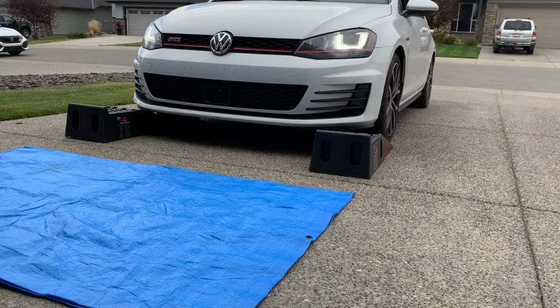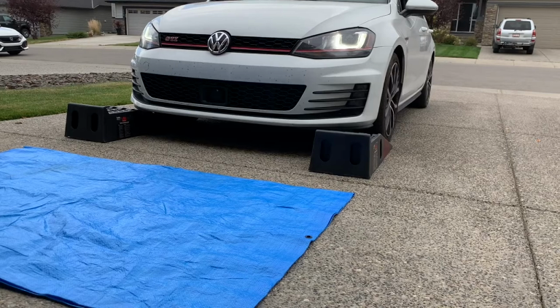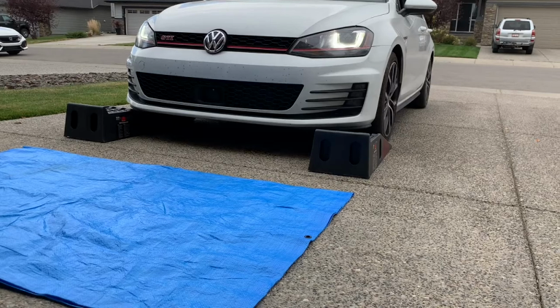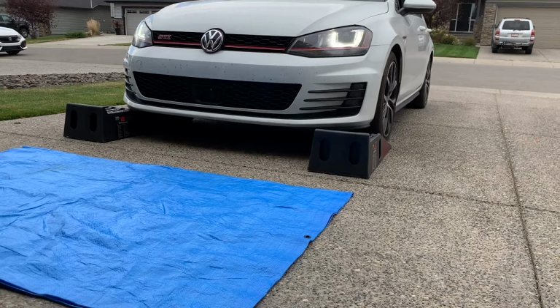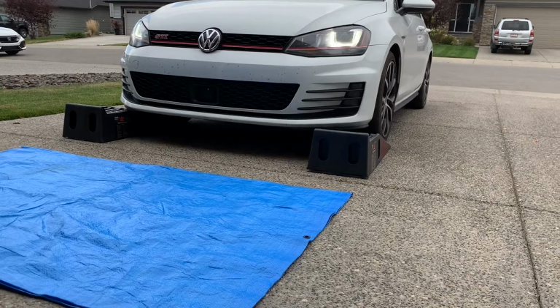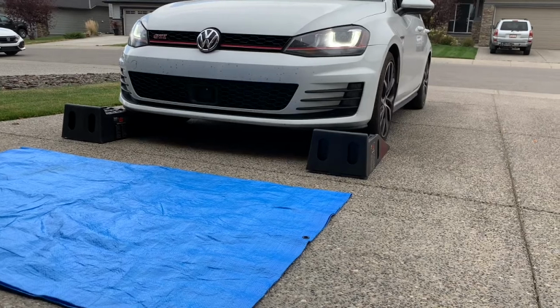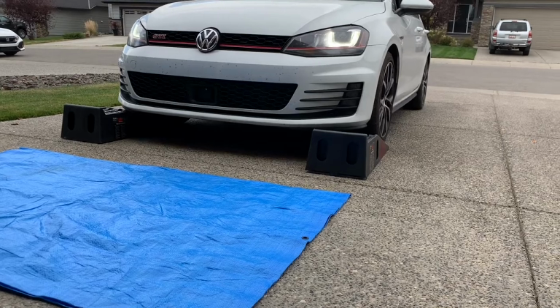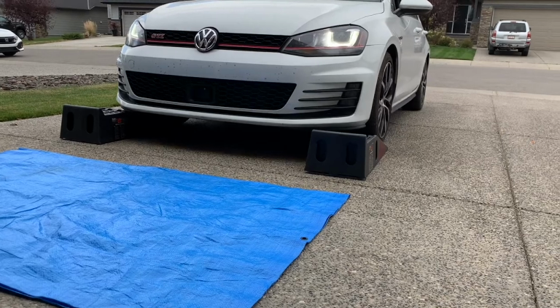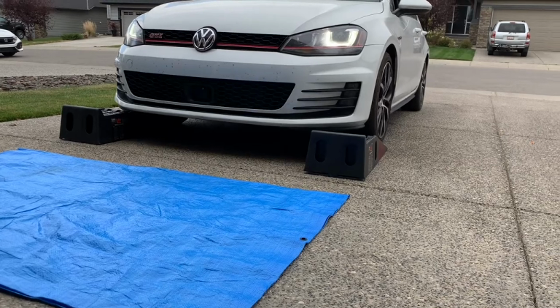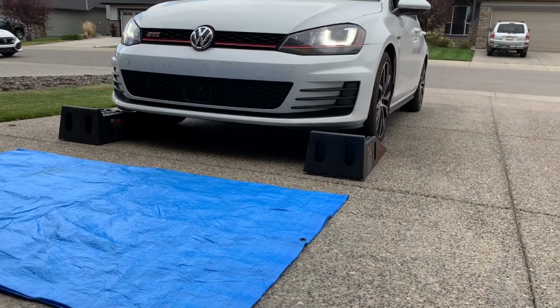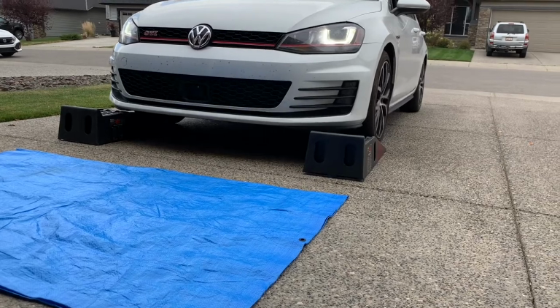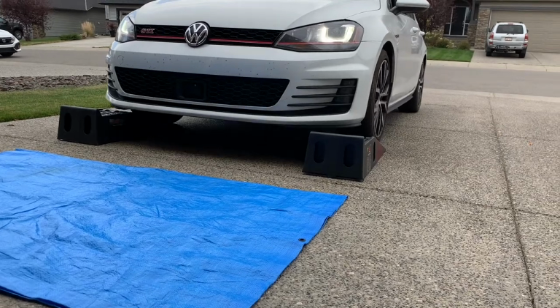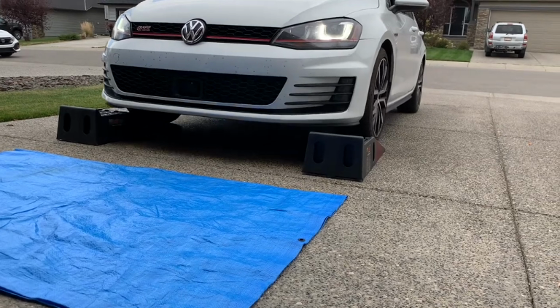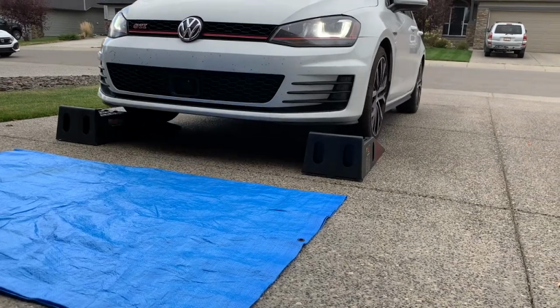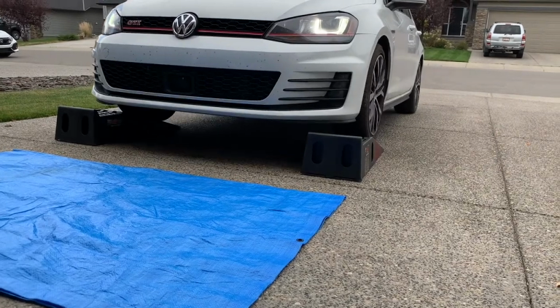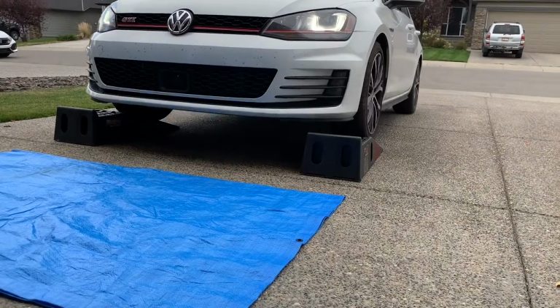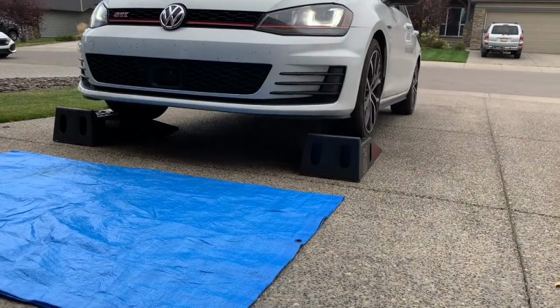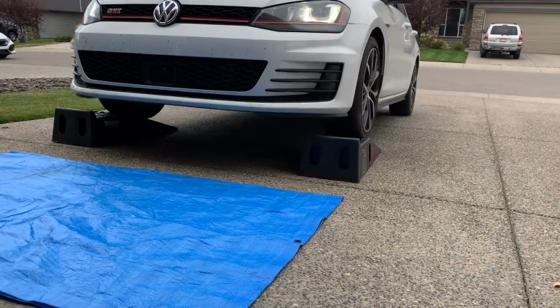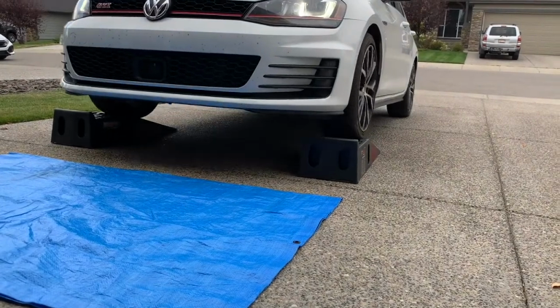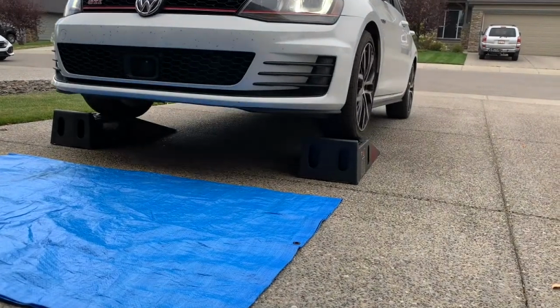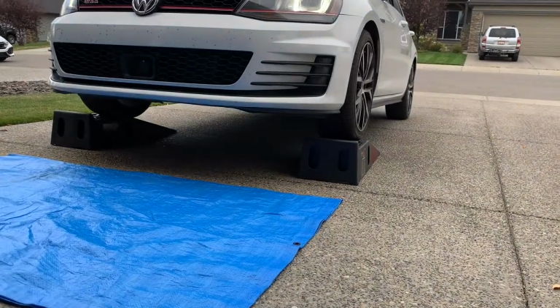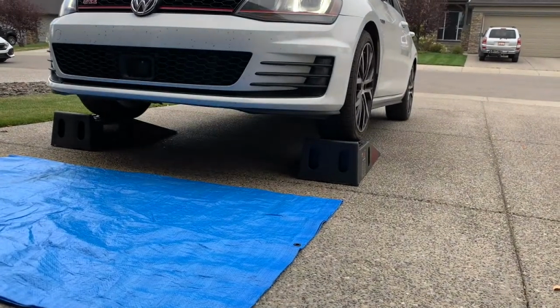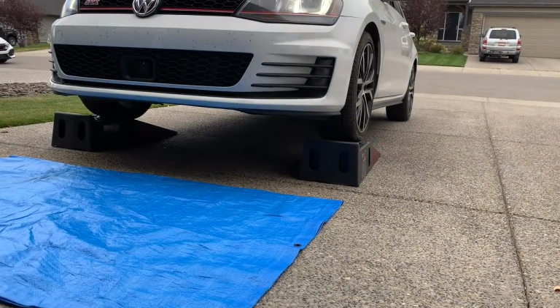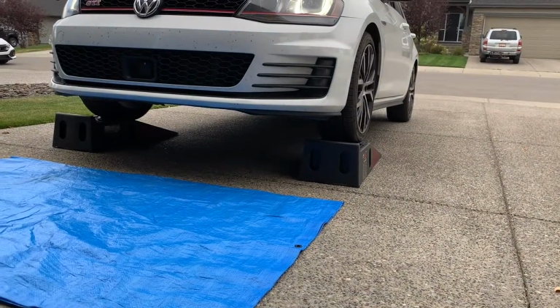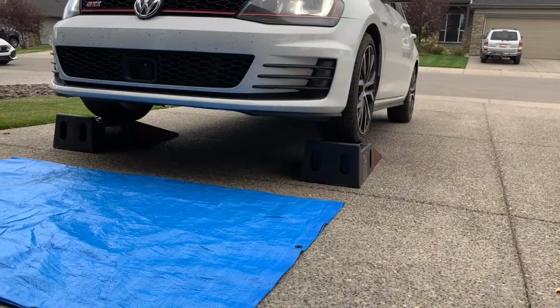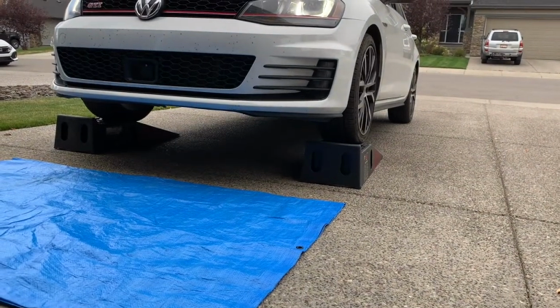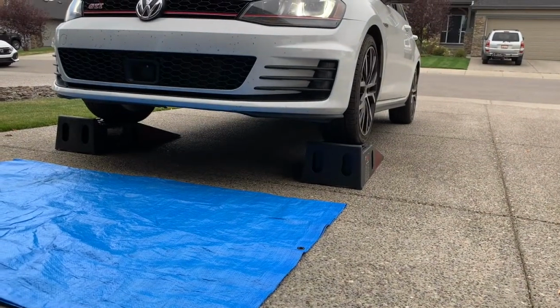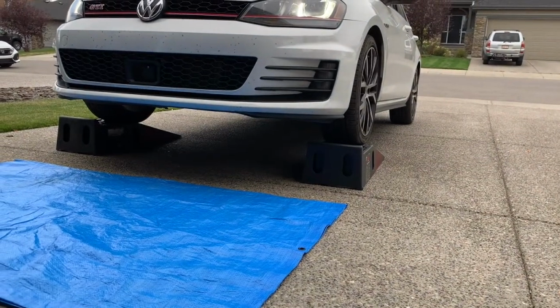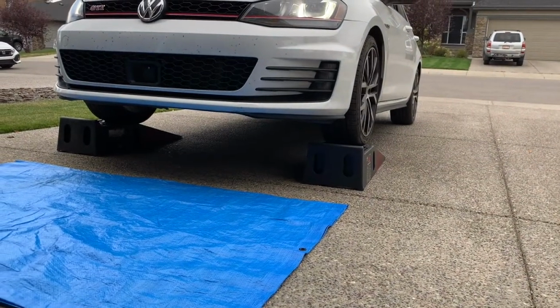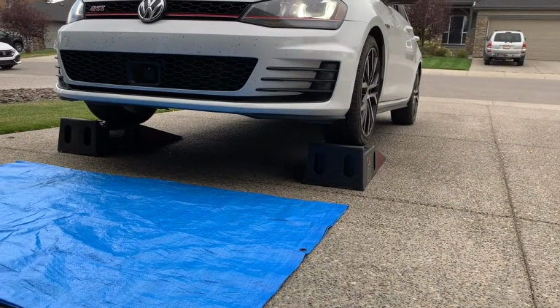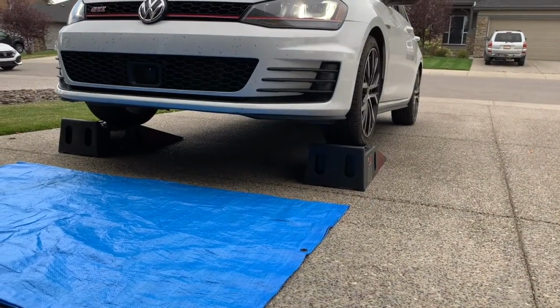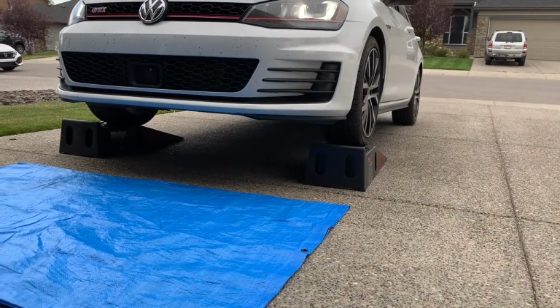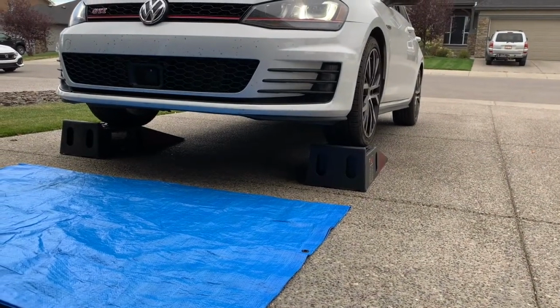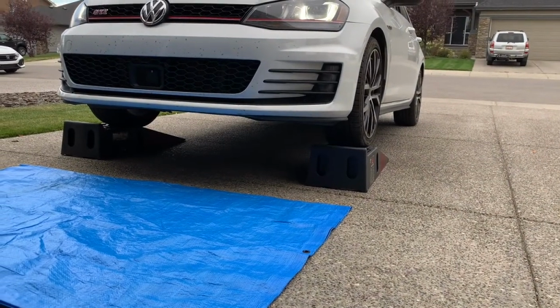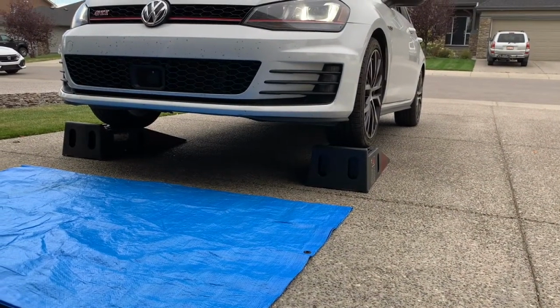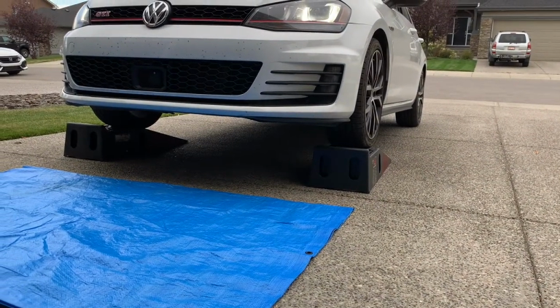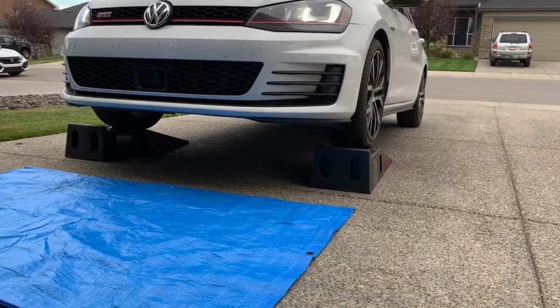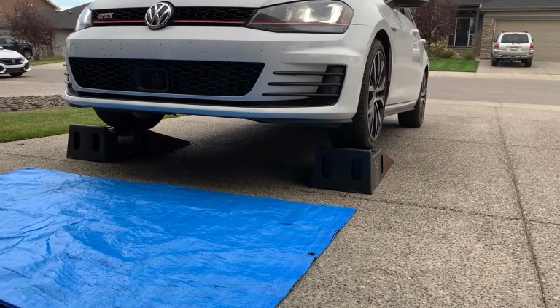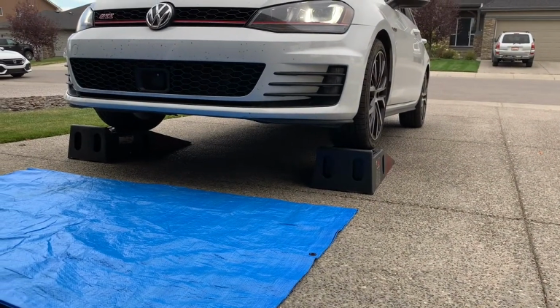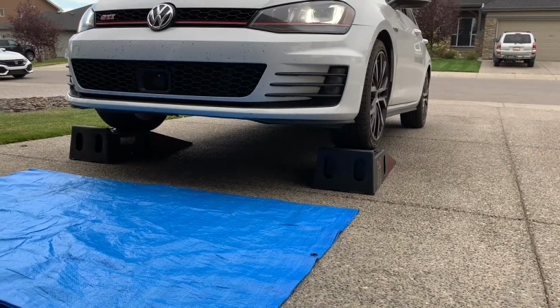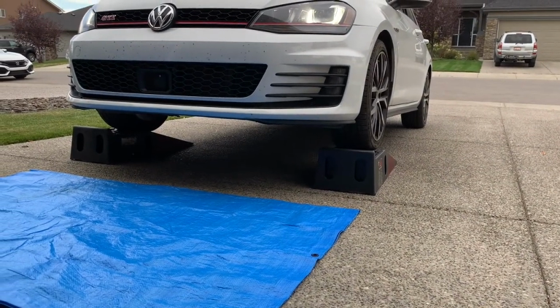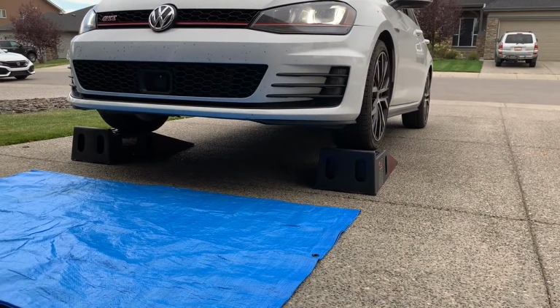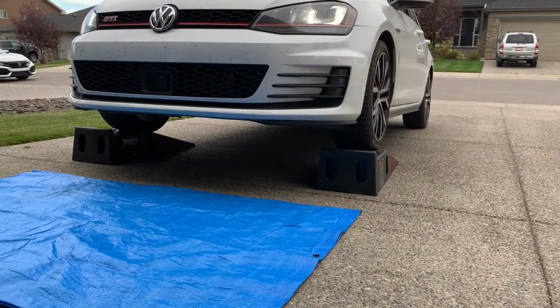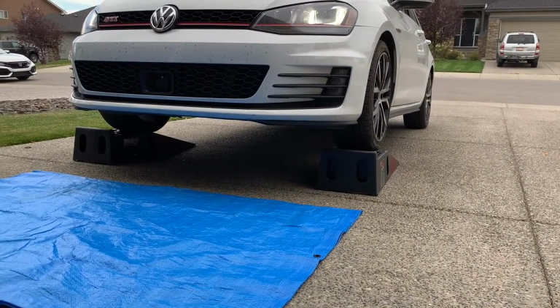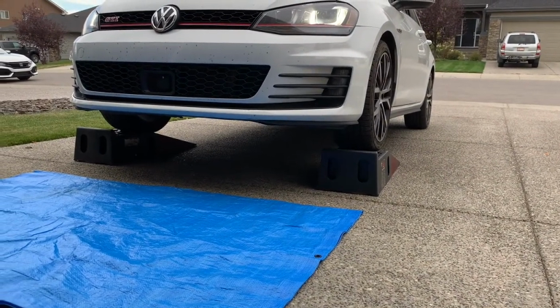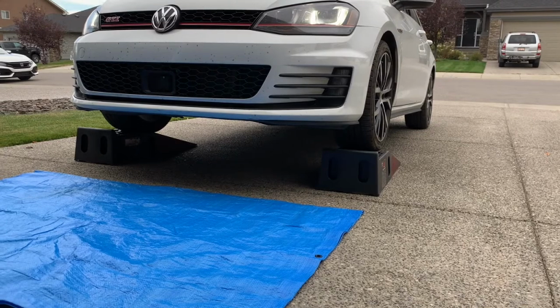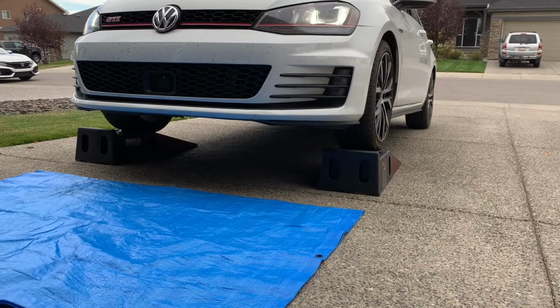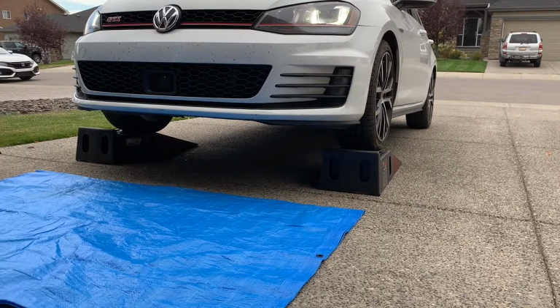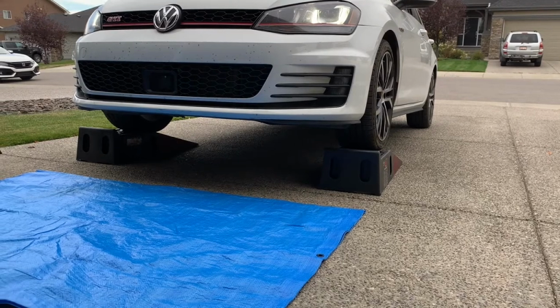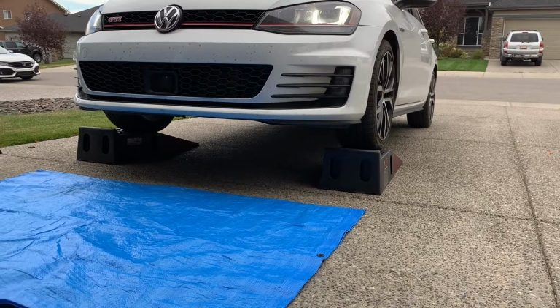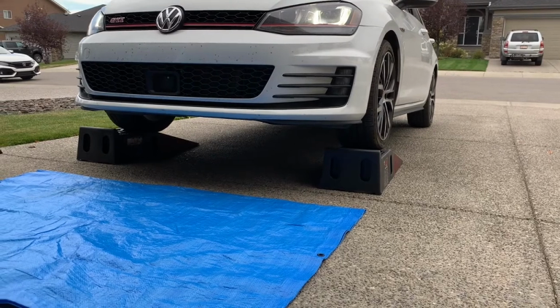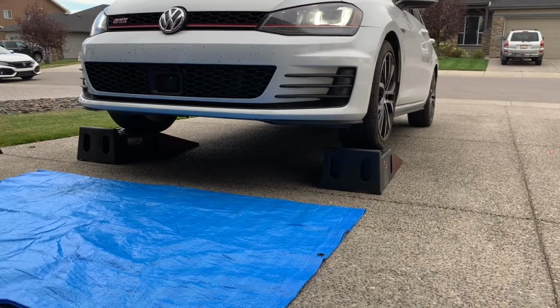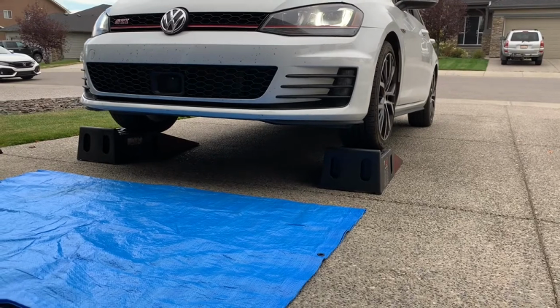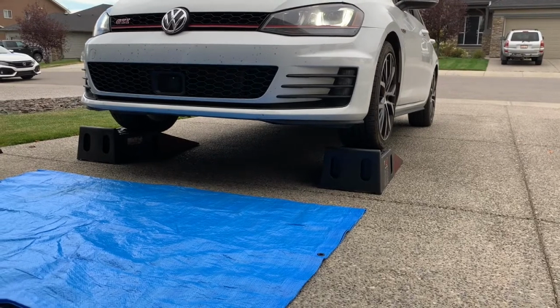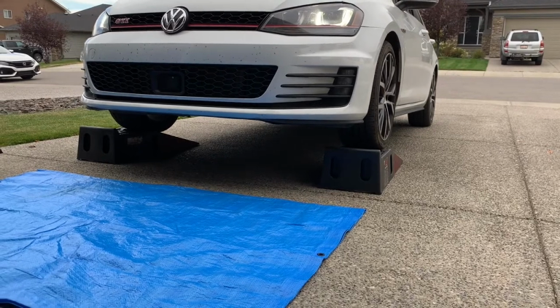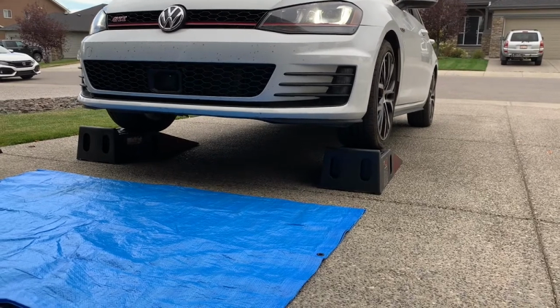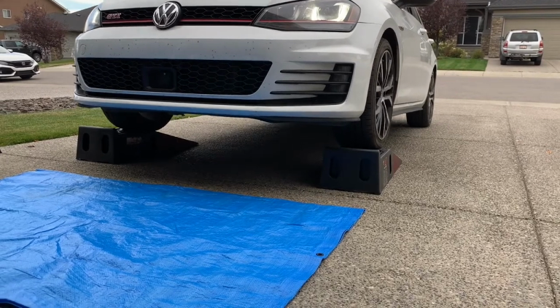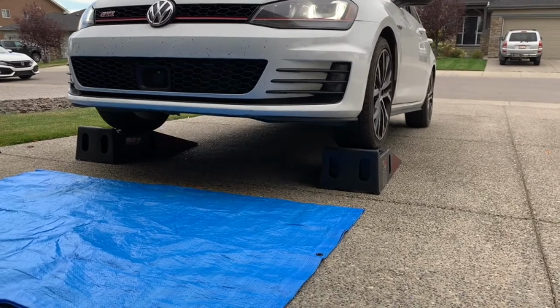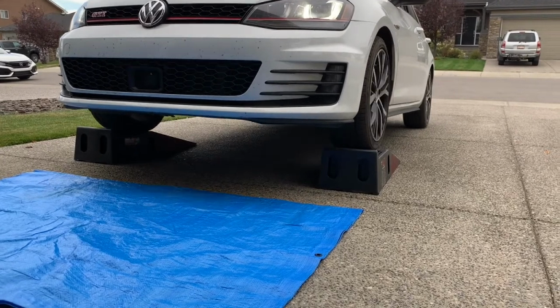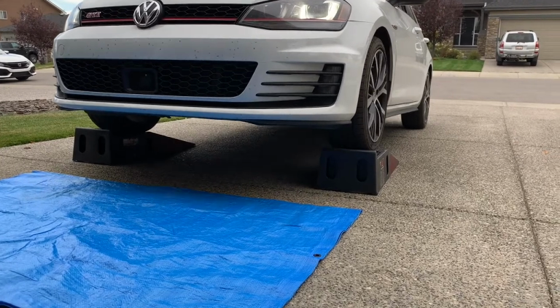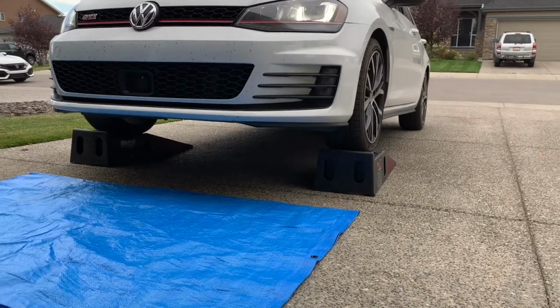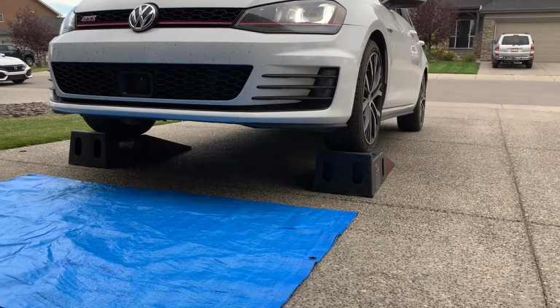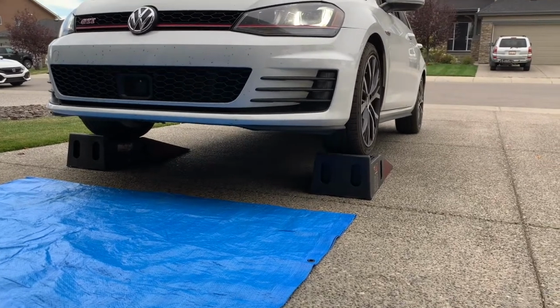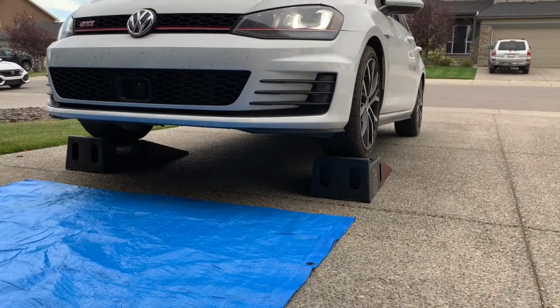Welcome back to Your Home Garage. In this video I'm going to change the oil in this 2015 Volkswagen GTI with my son Eric.